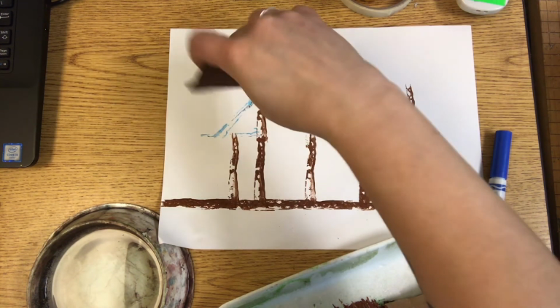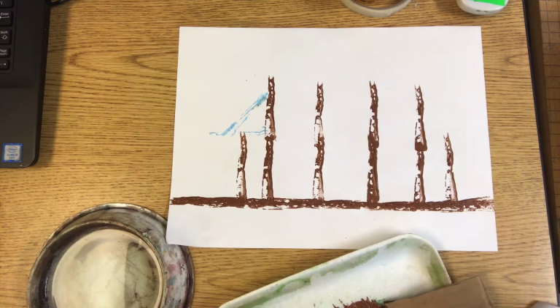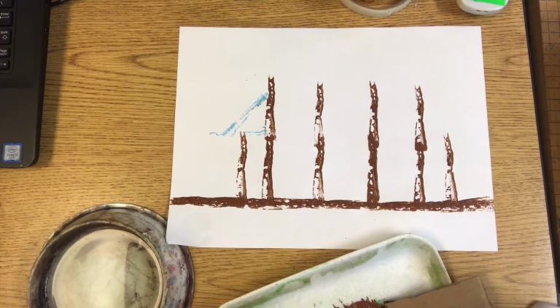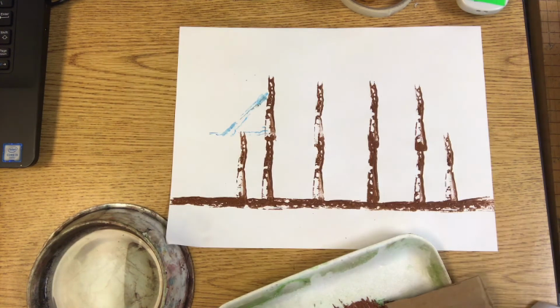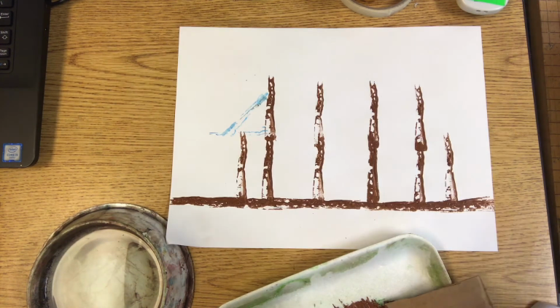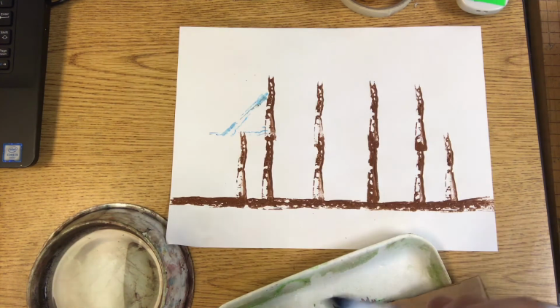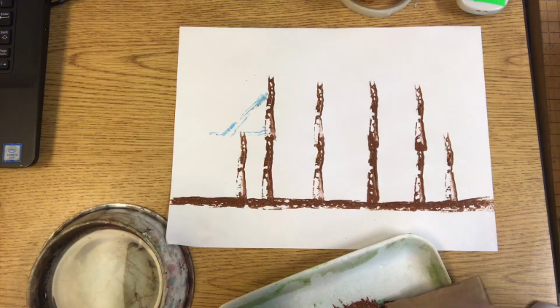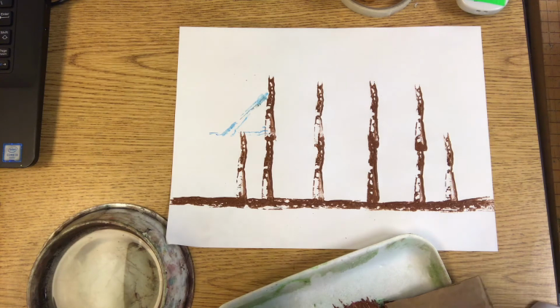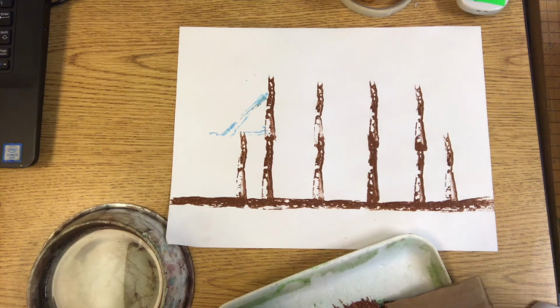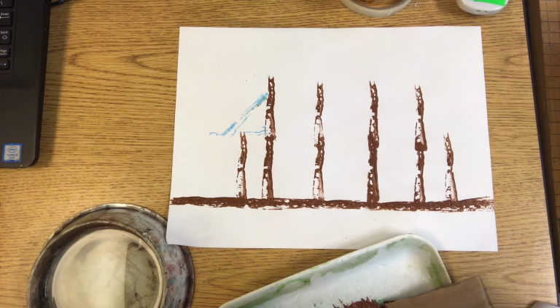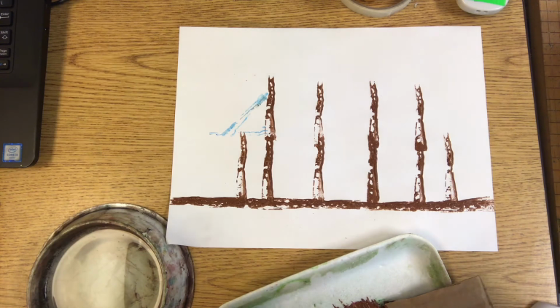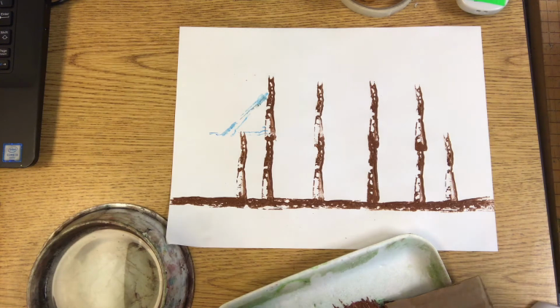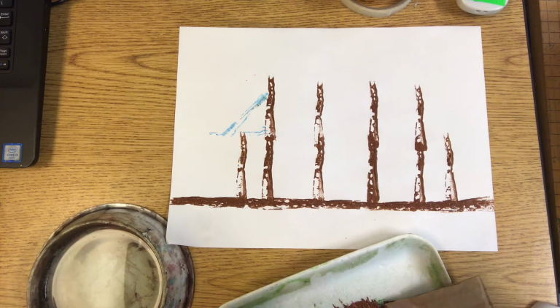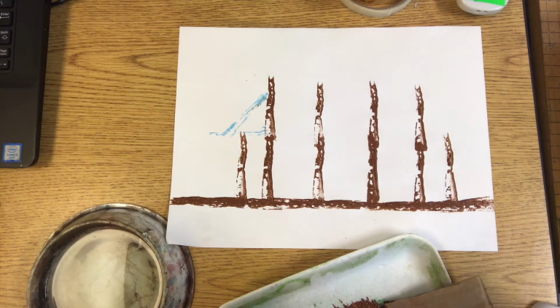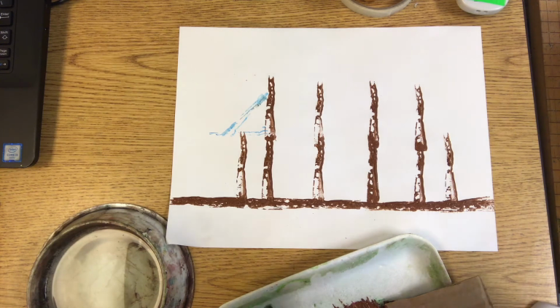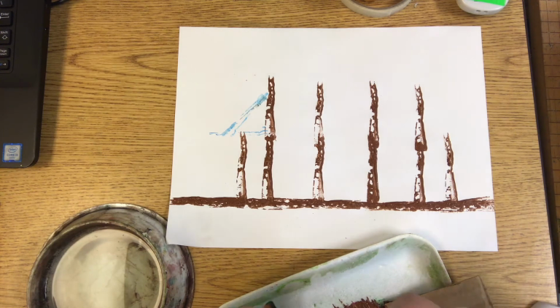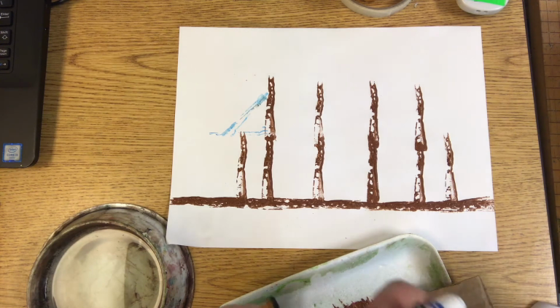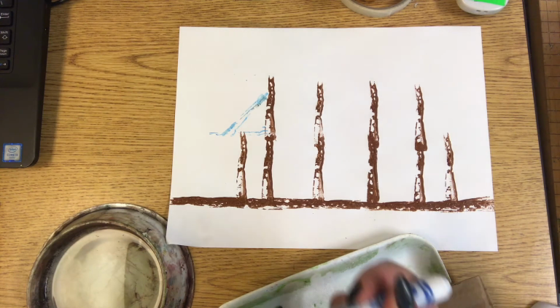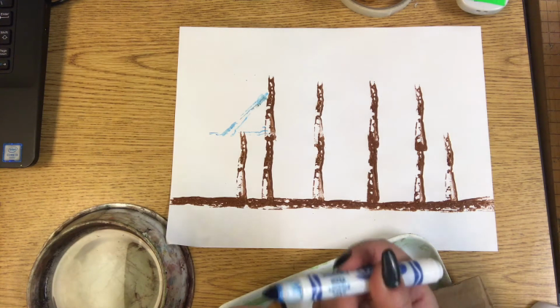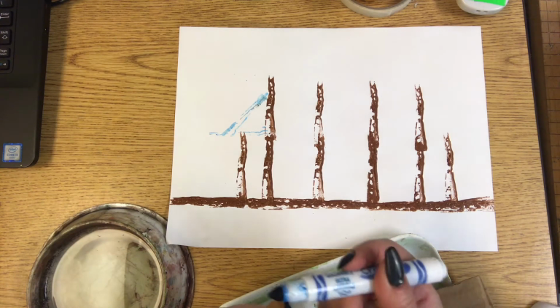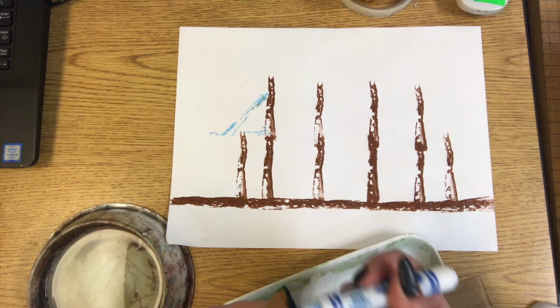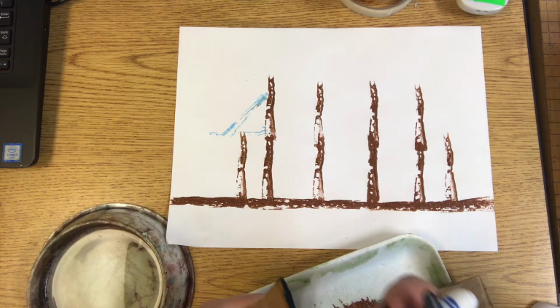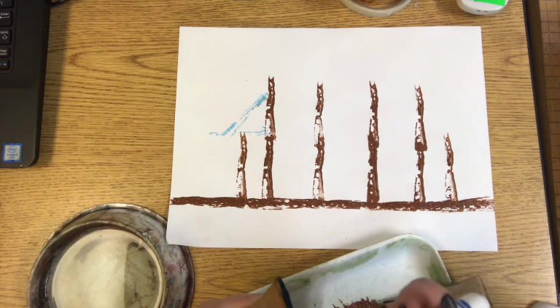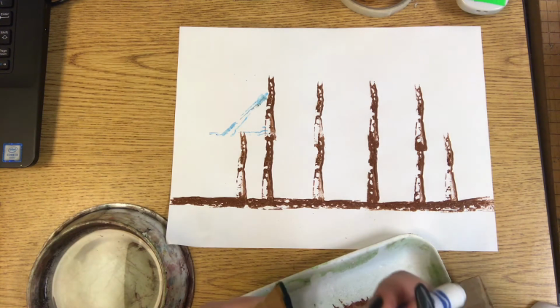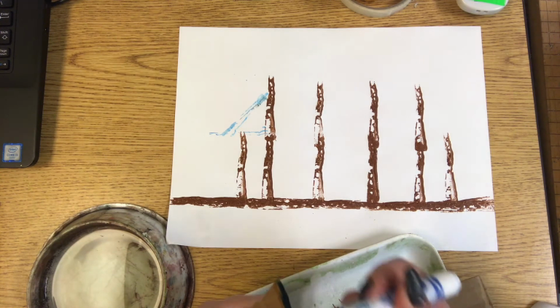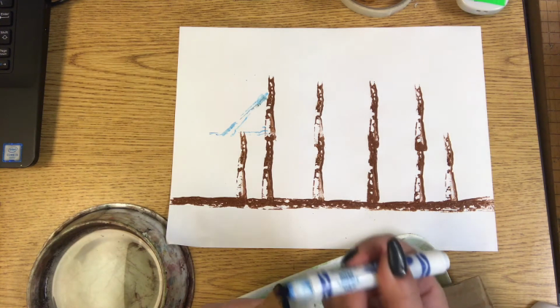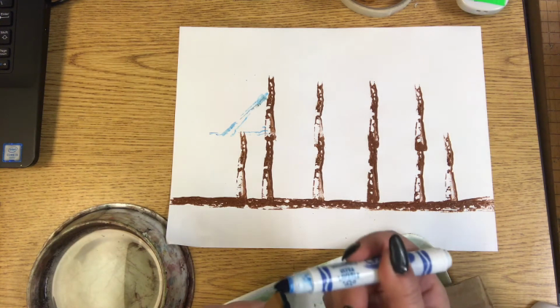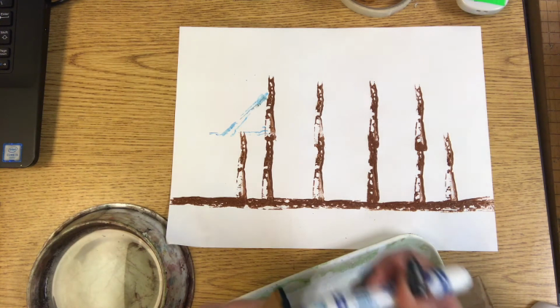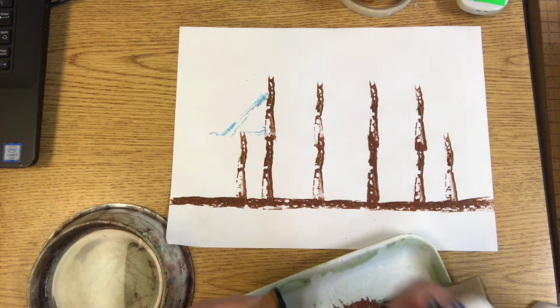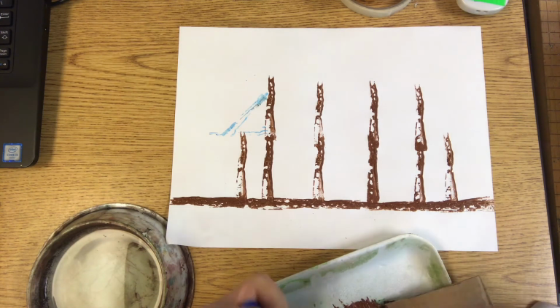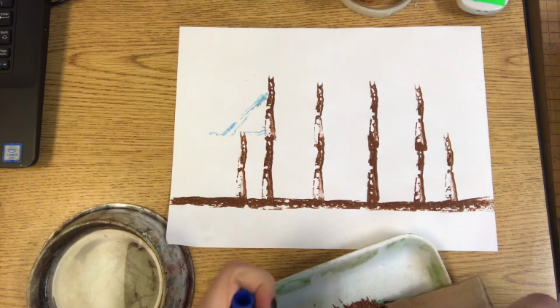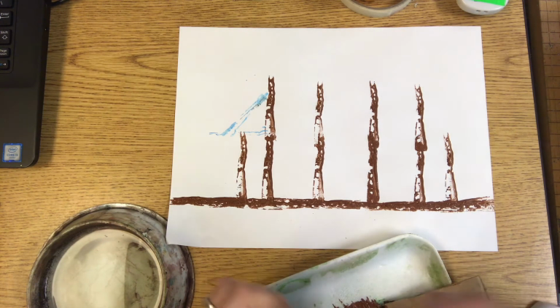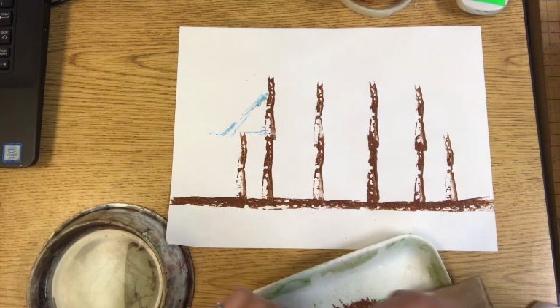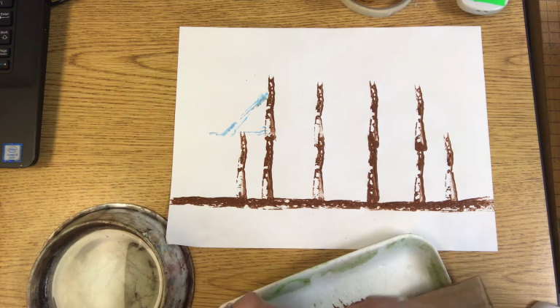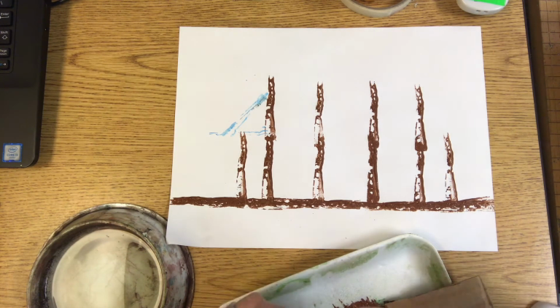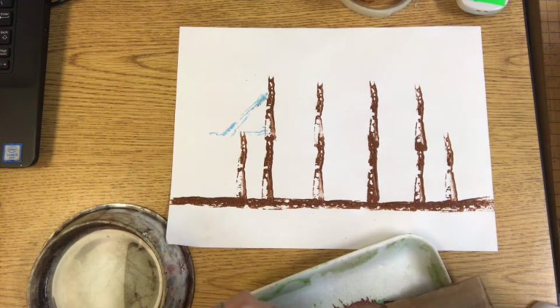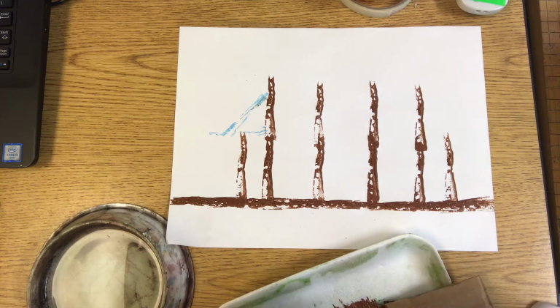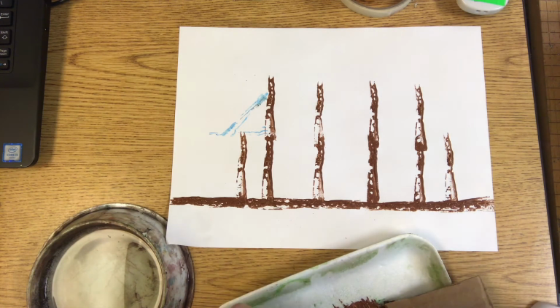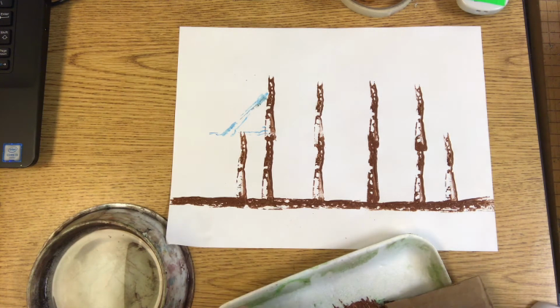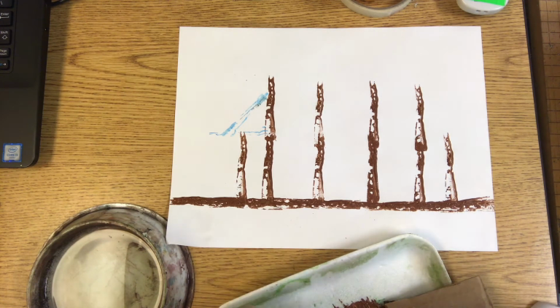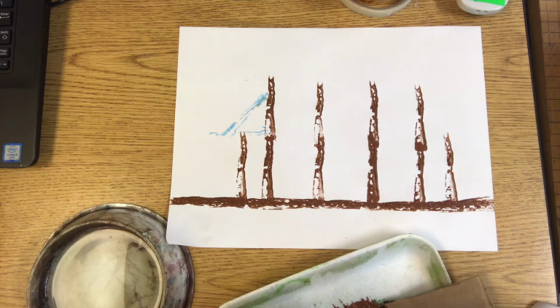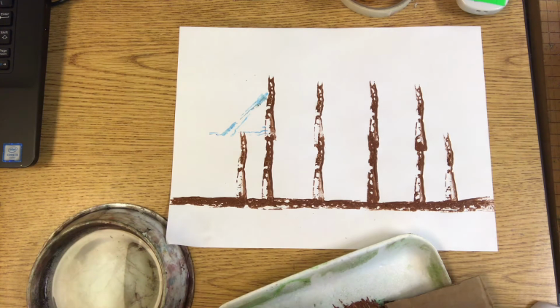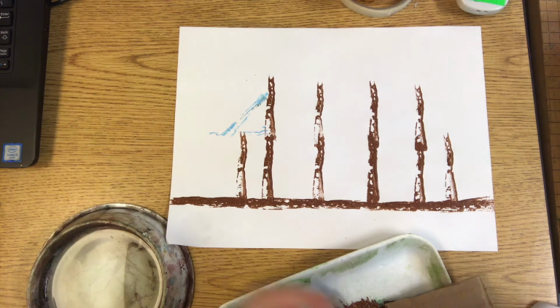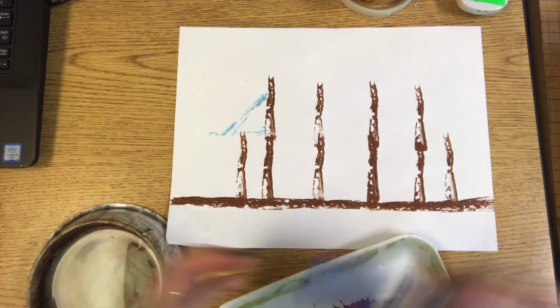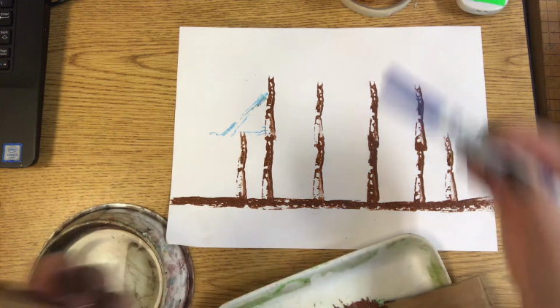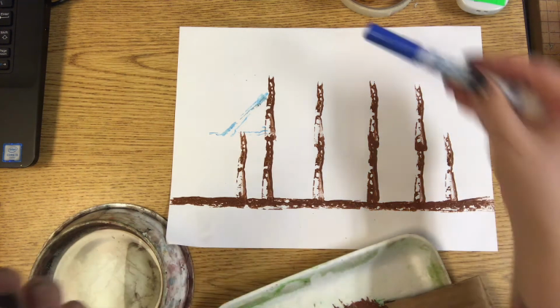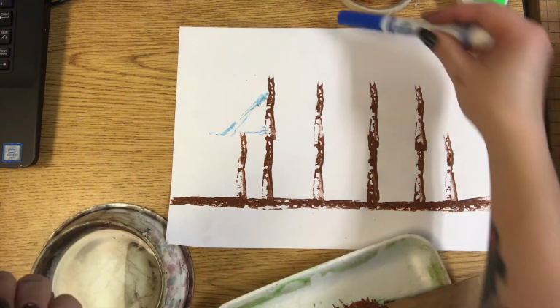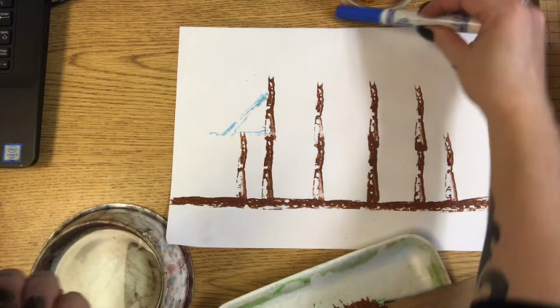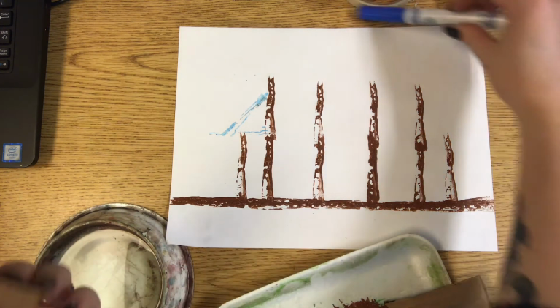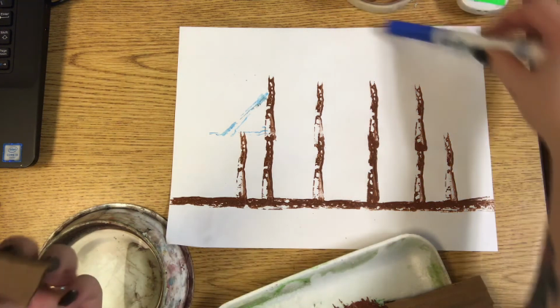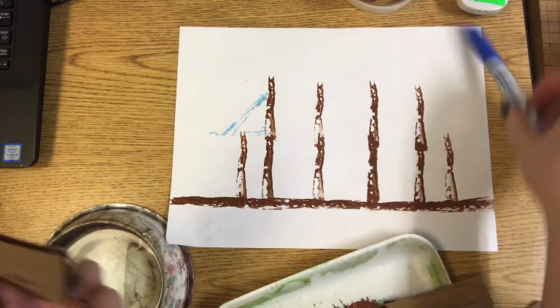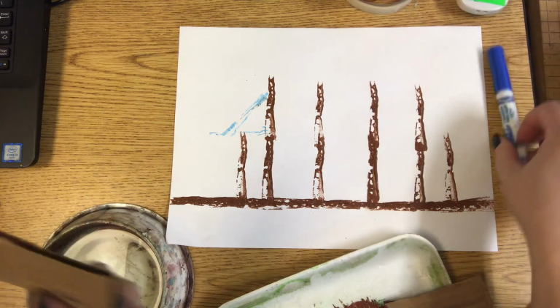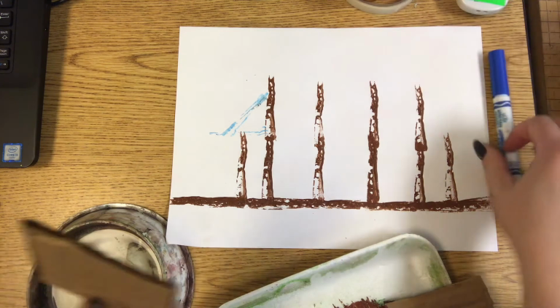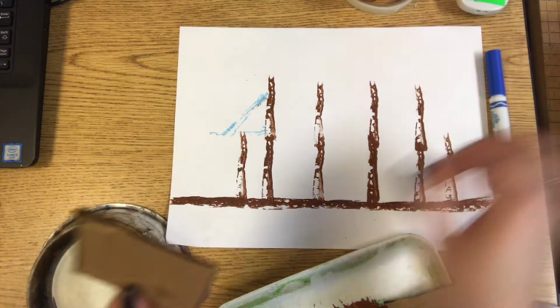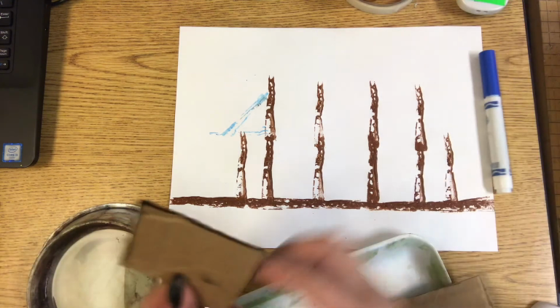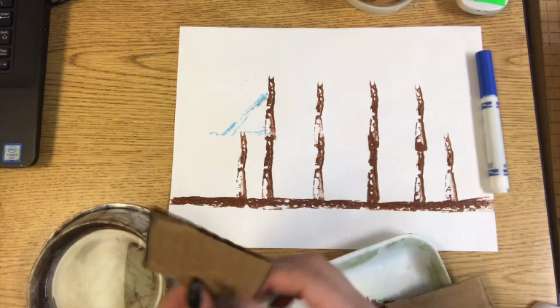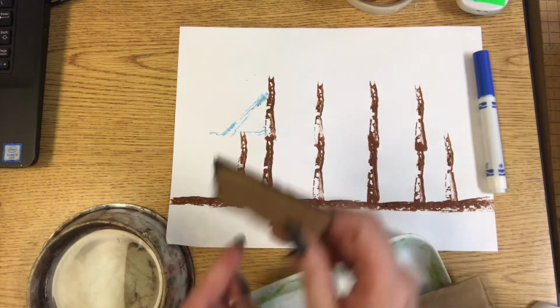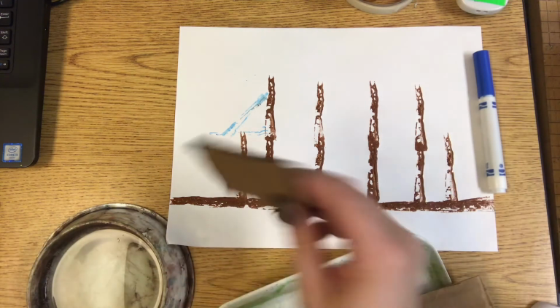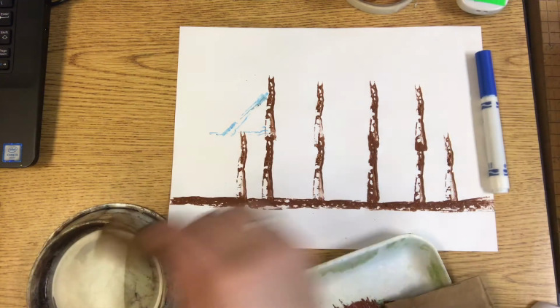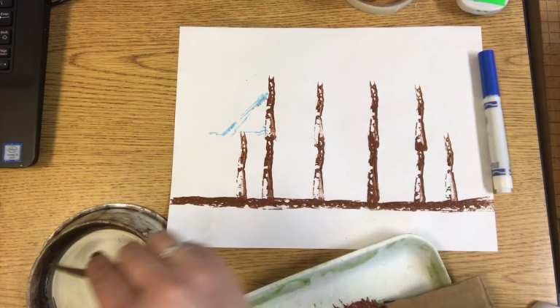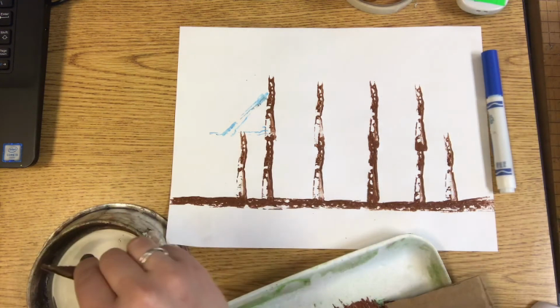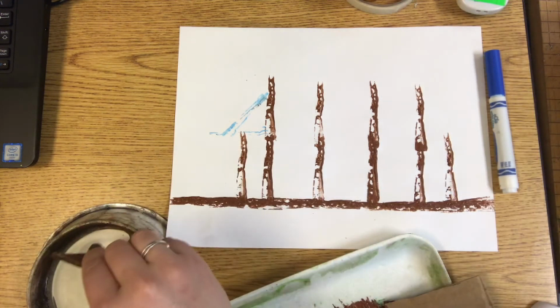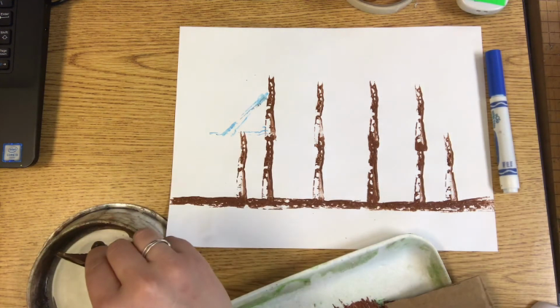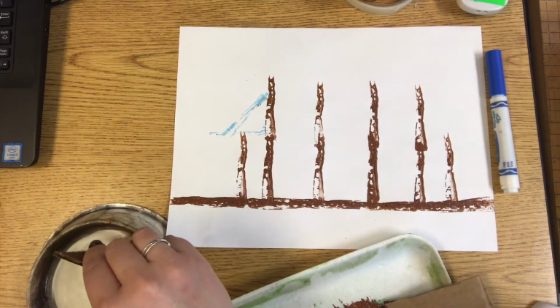Right now I am adding the roofs using diagonal lines. Diagonal lines are lines that are tilting.